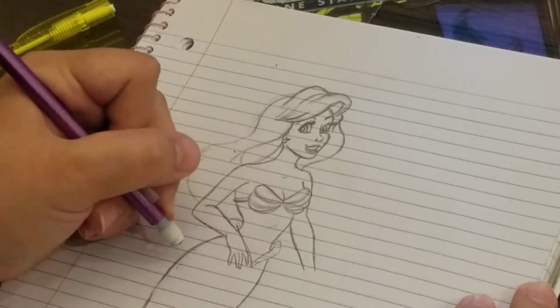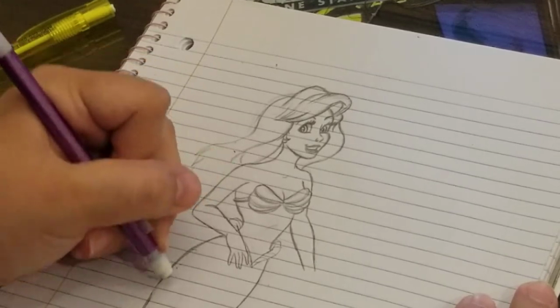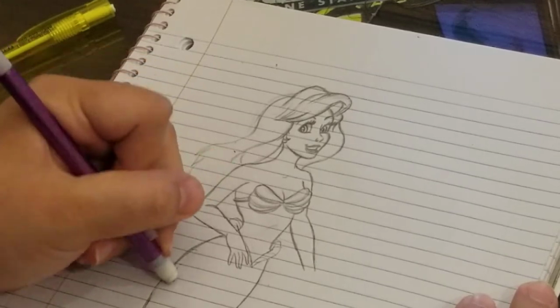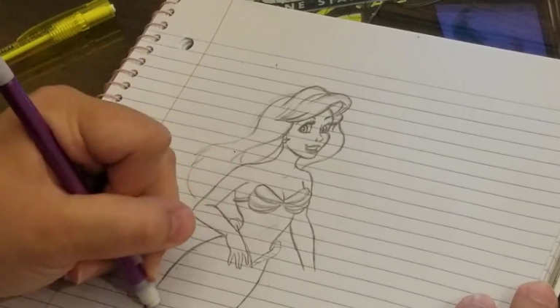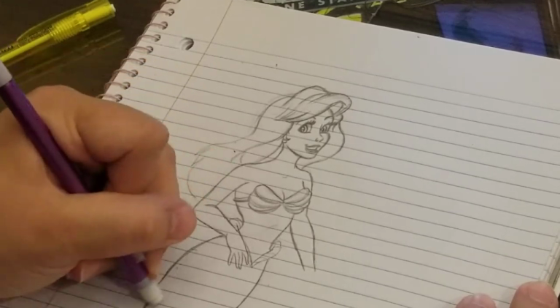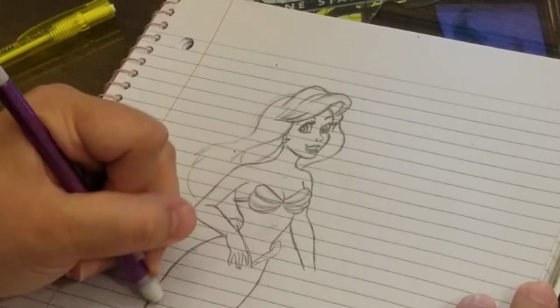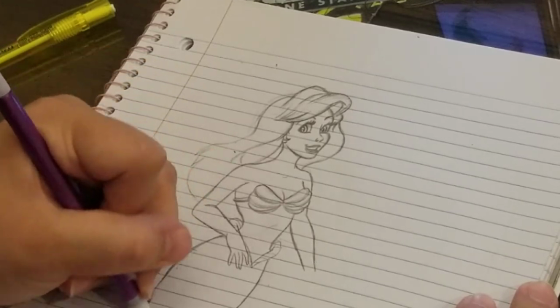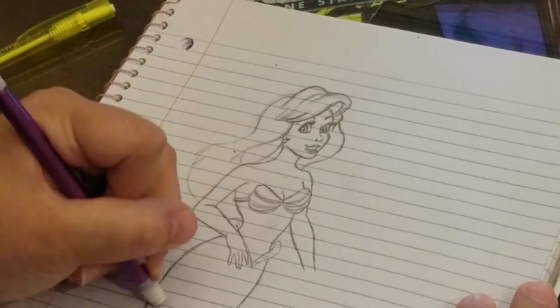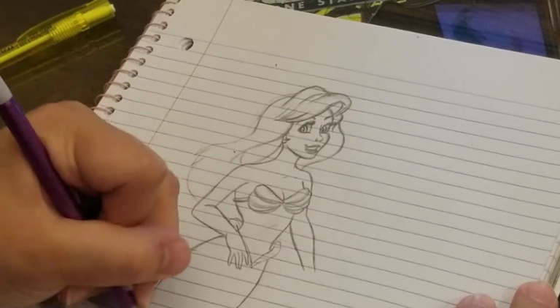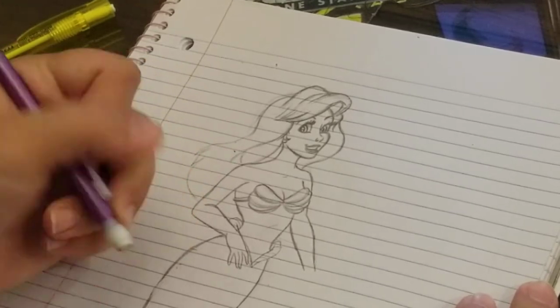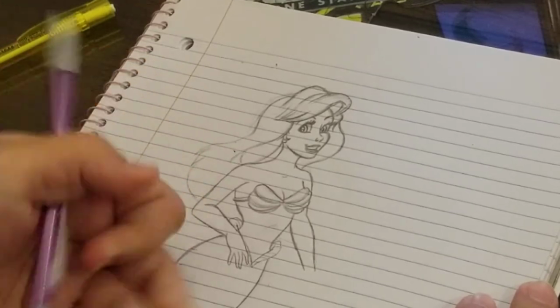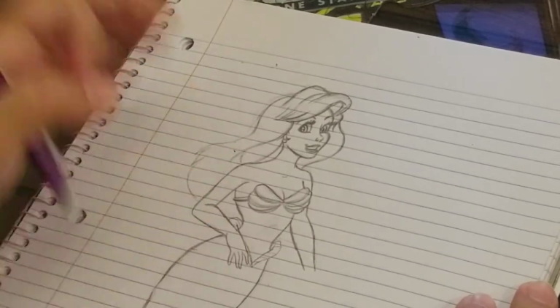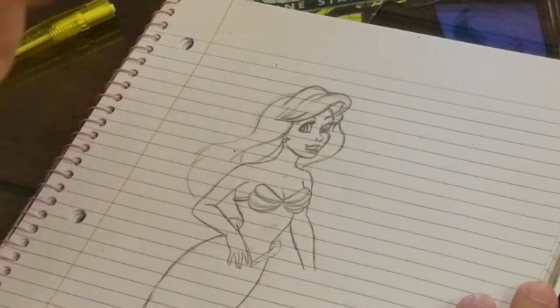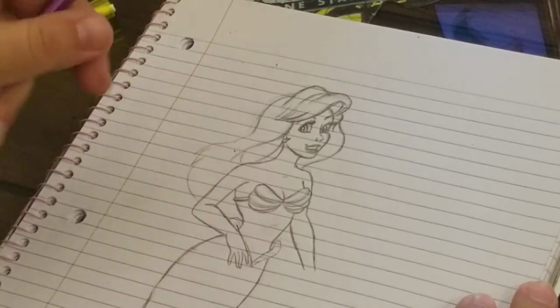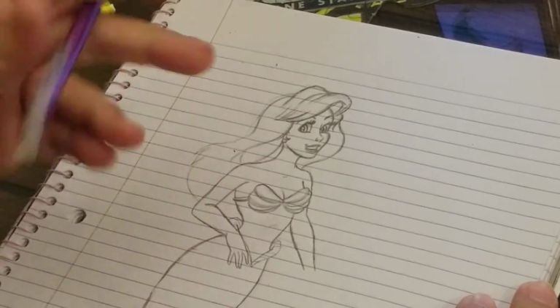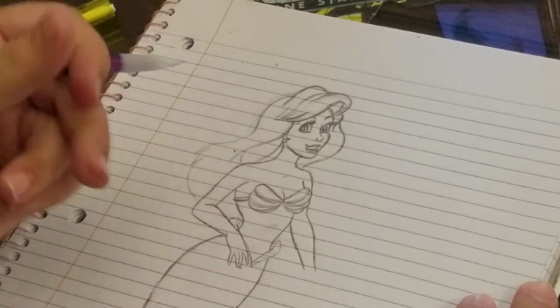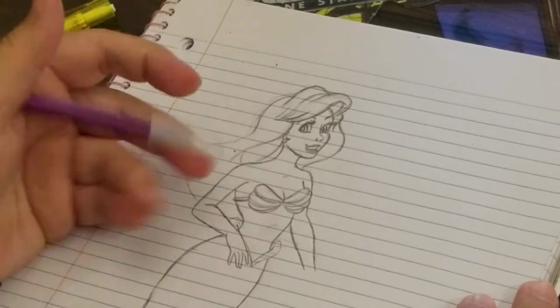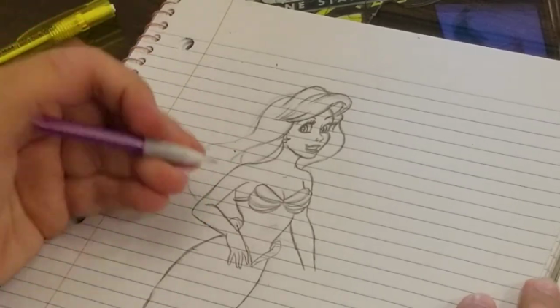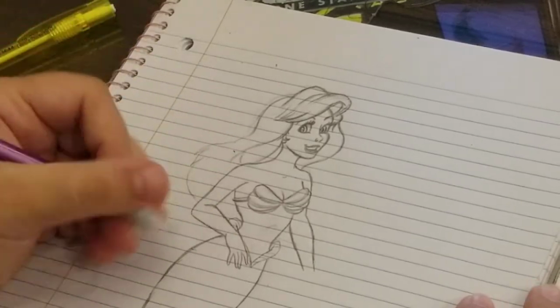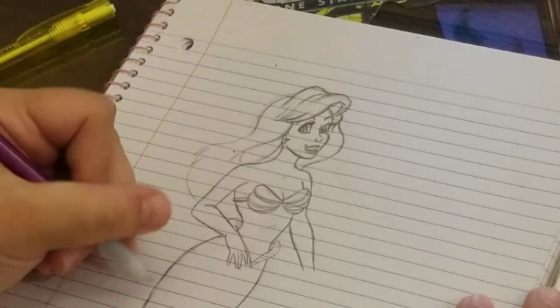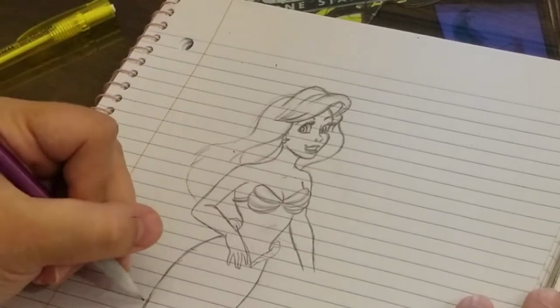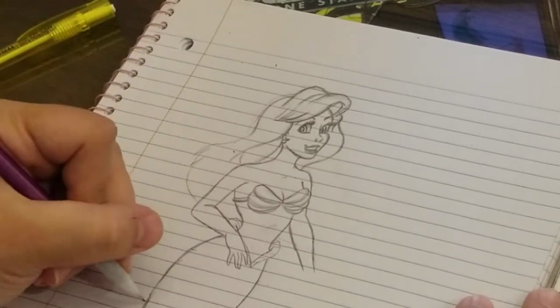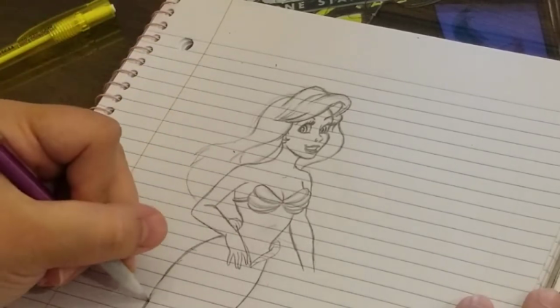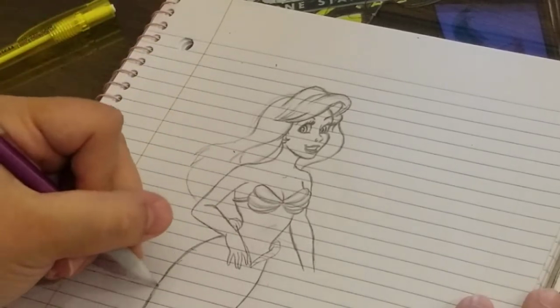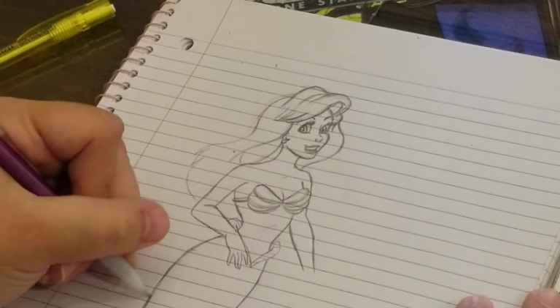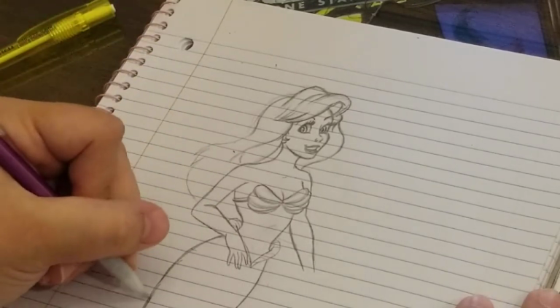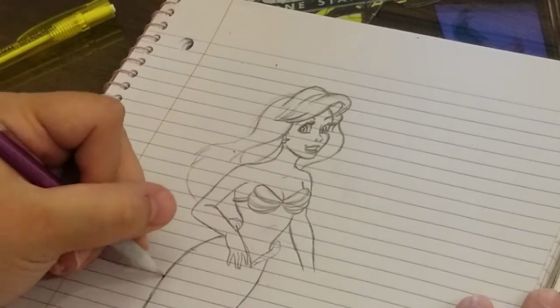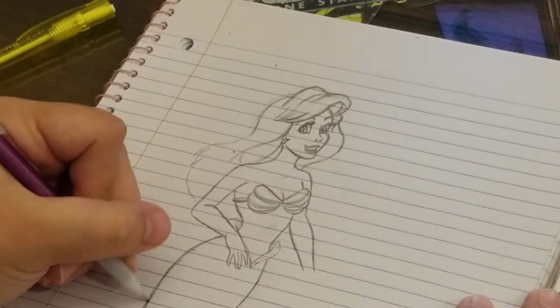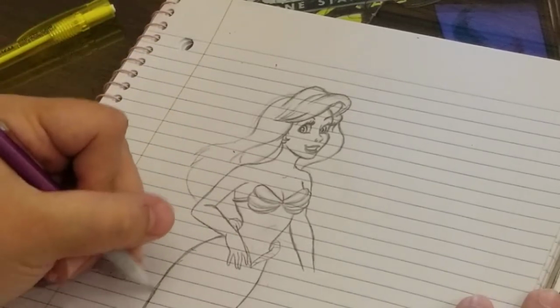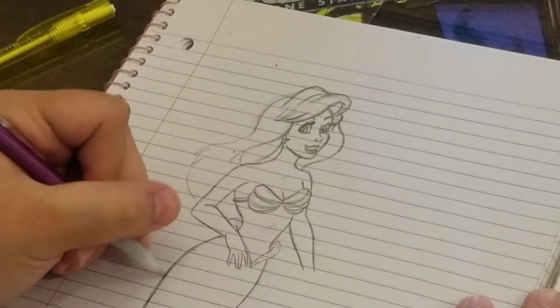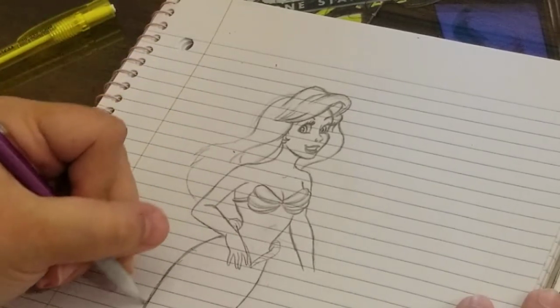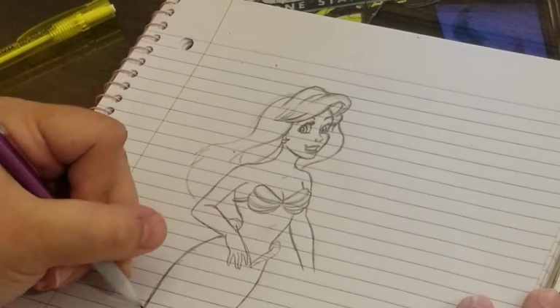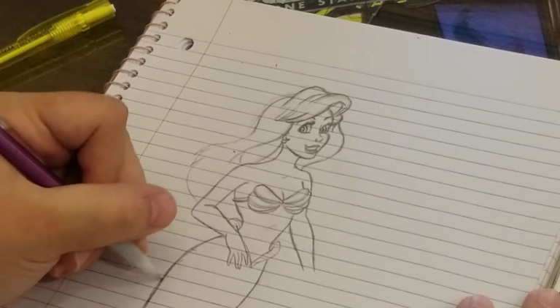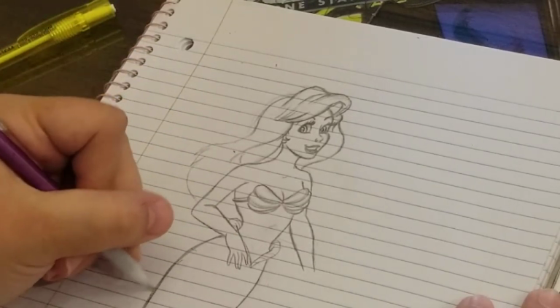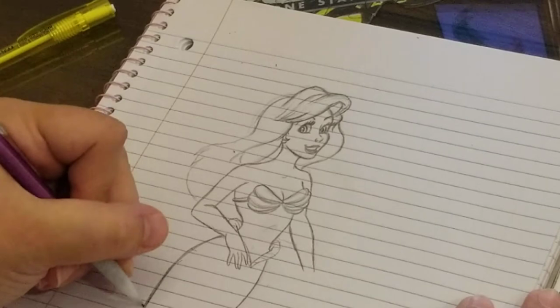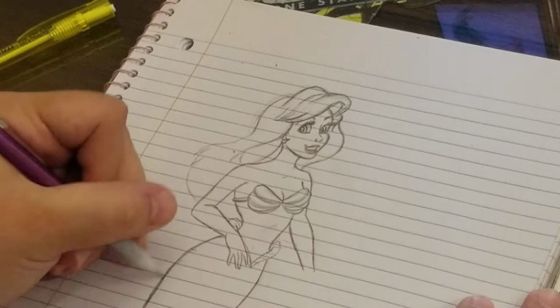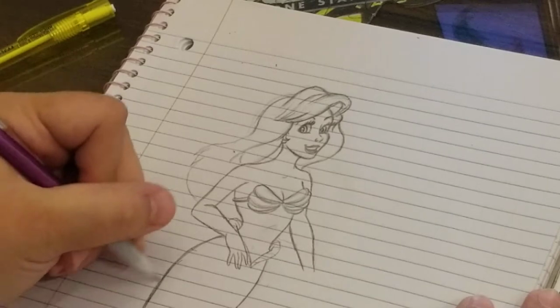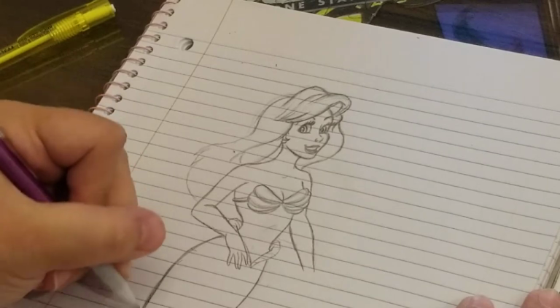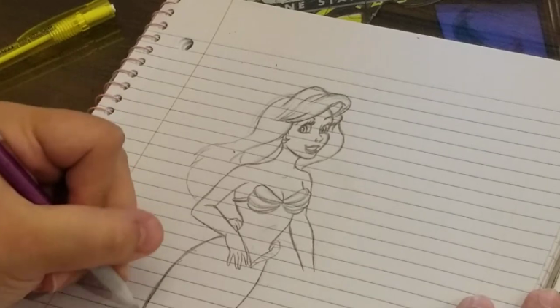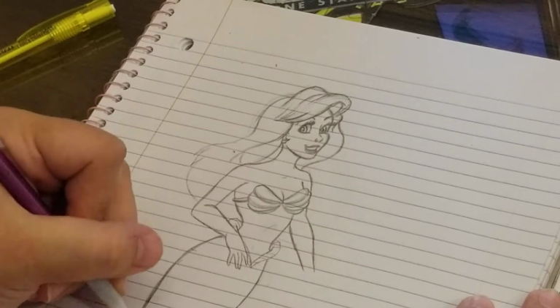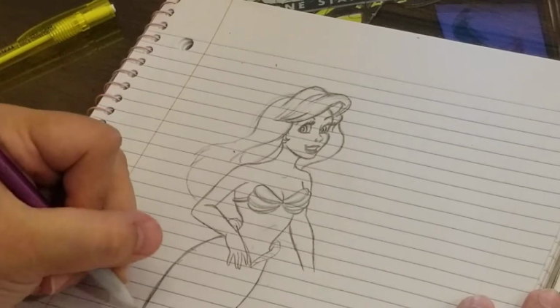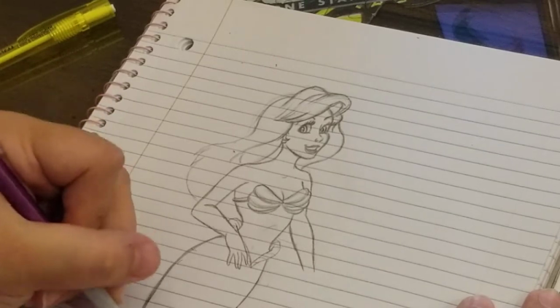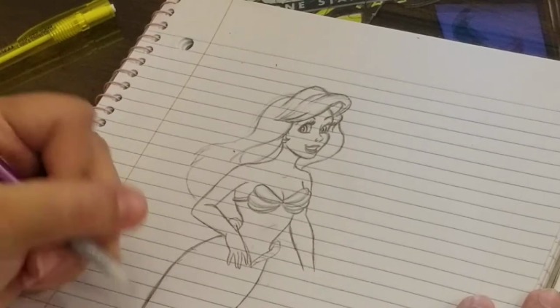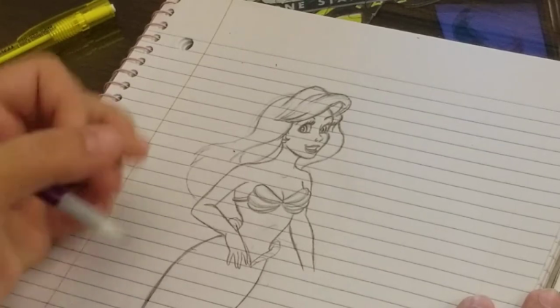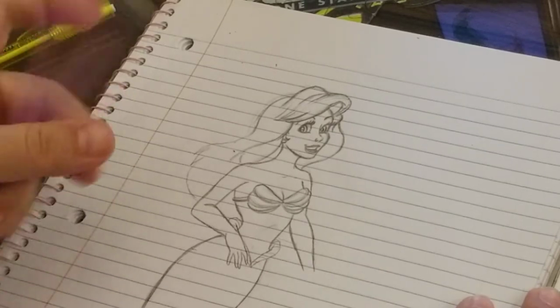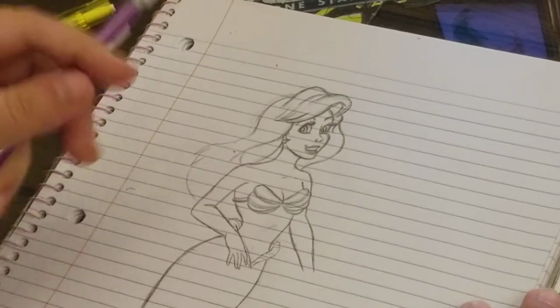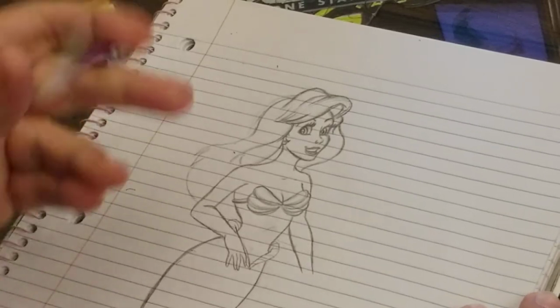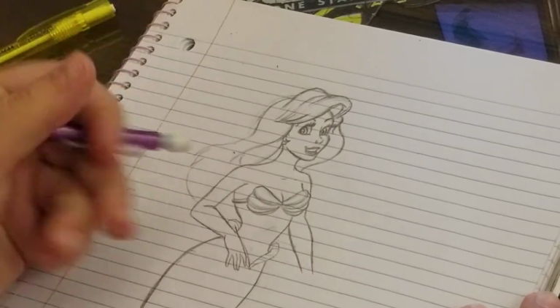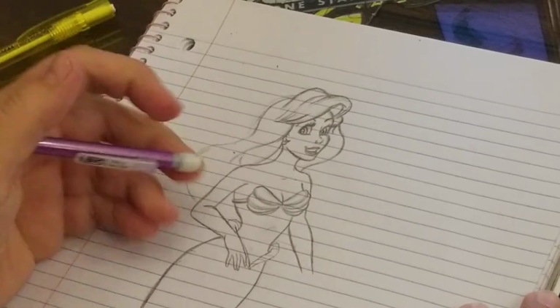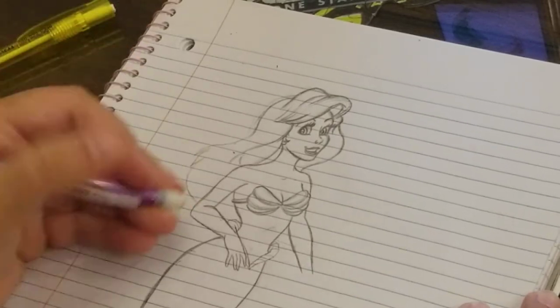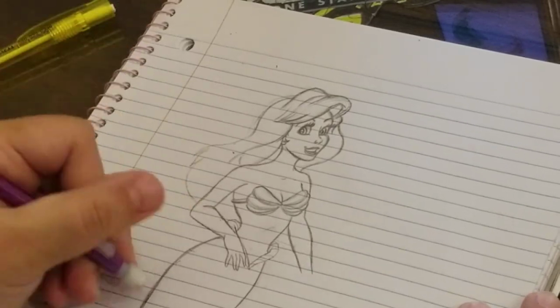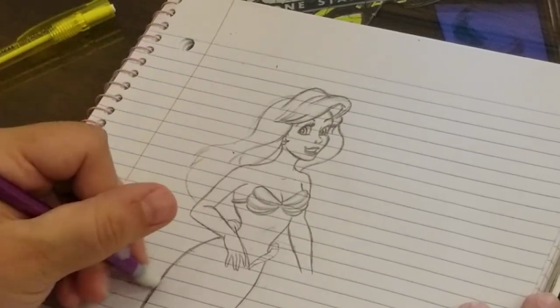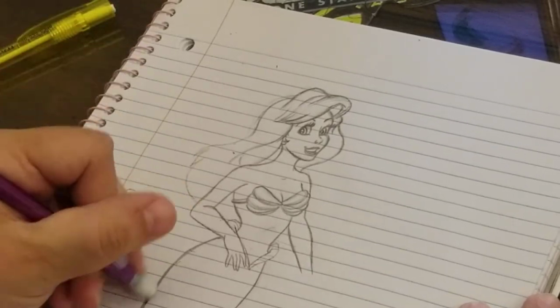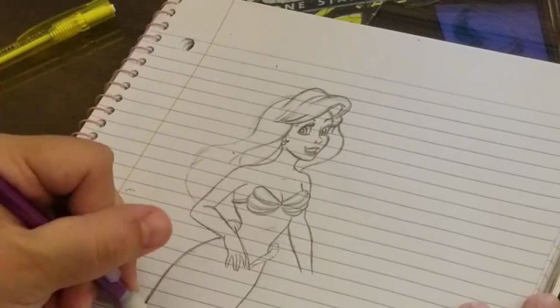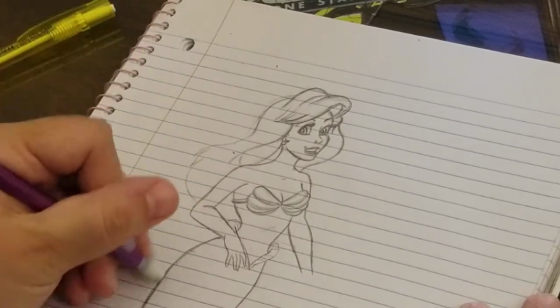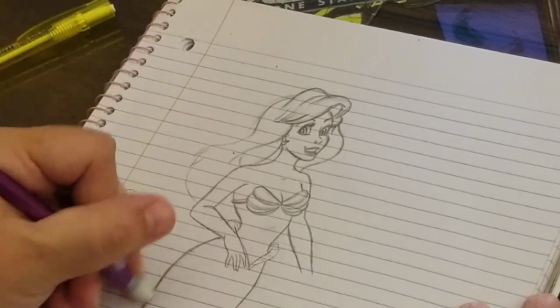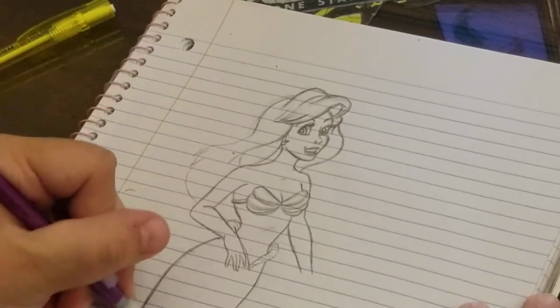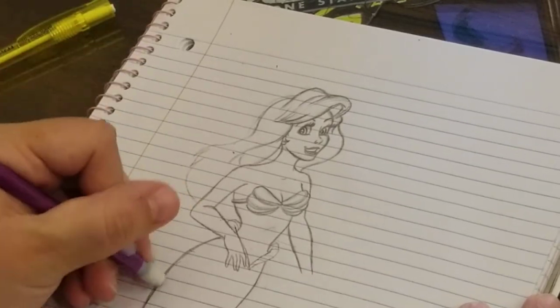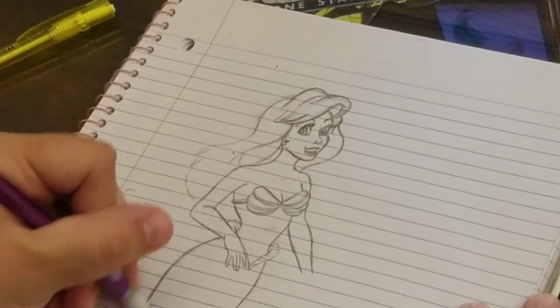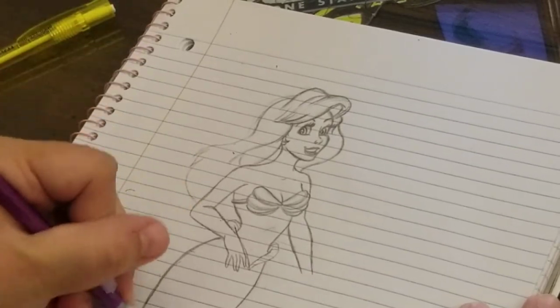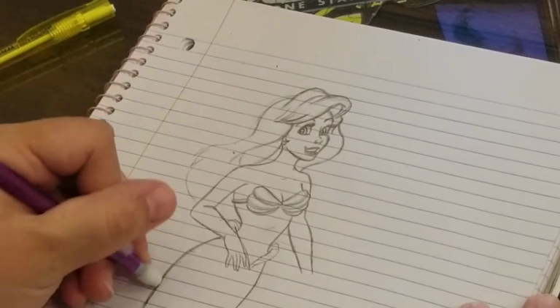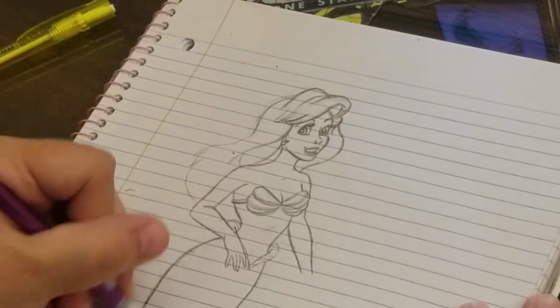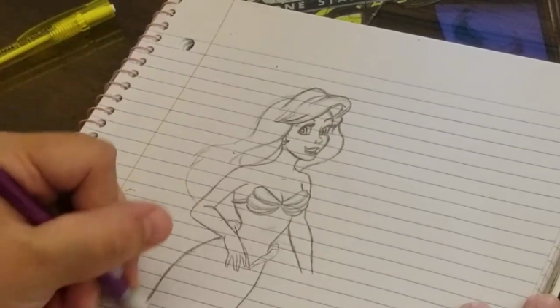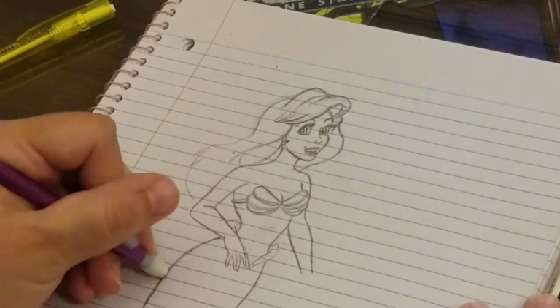A little more curved back there - got to get it just right for you. My milkshake brings all the fish to the pond.